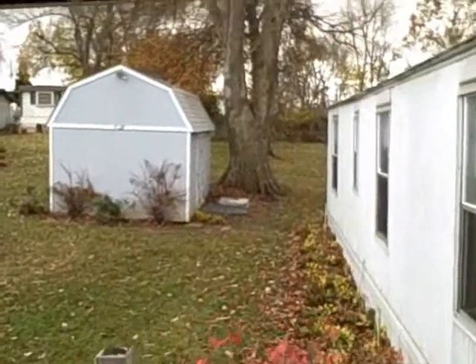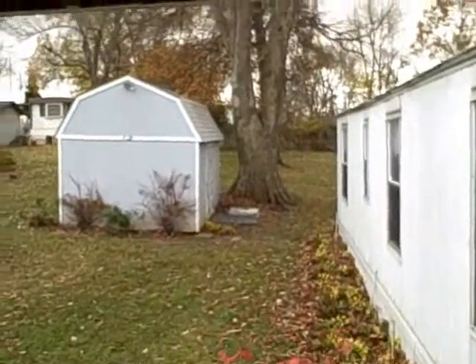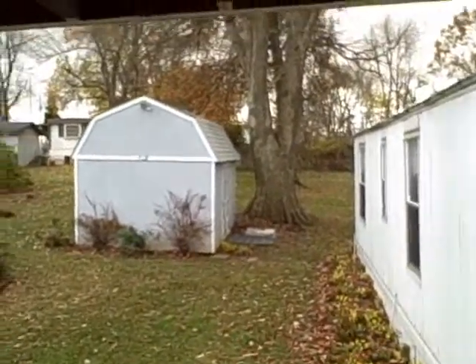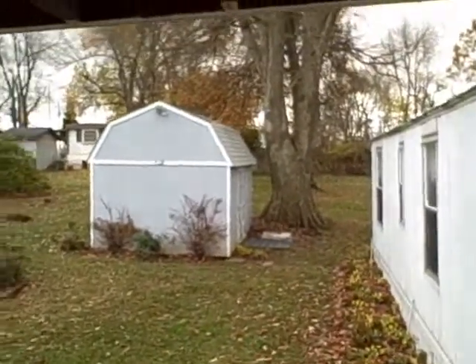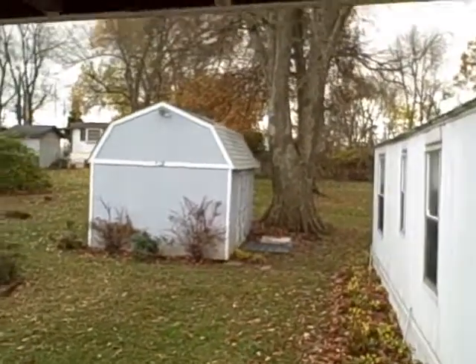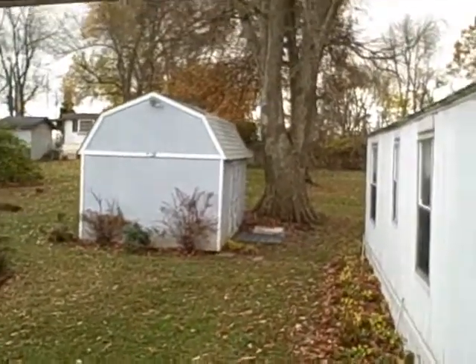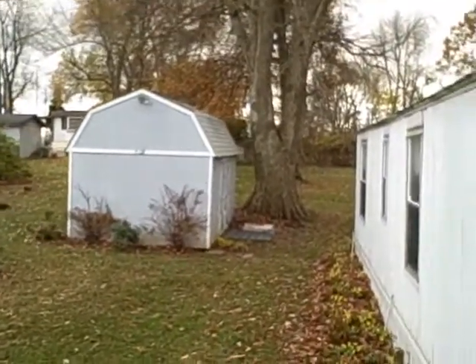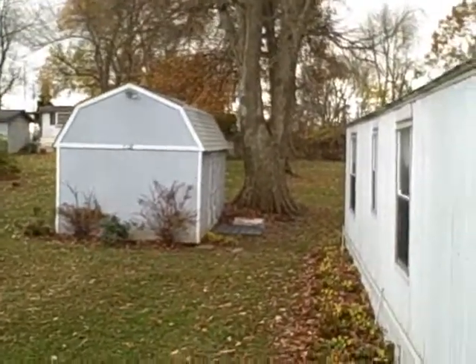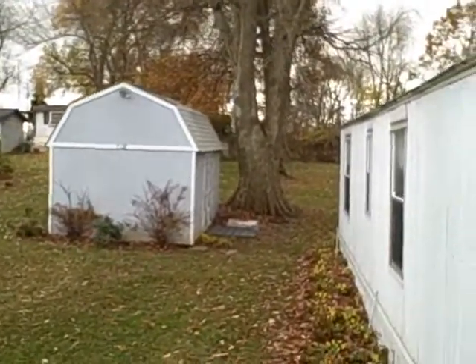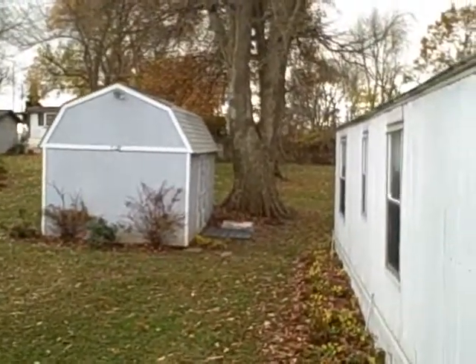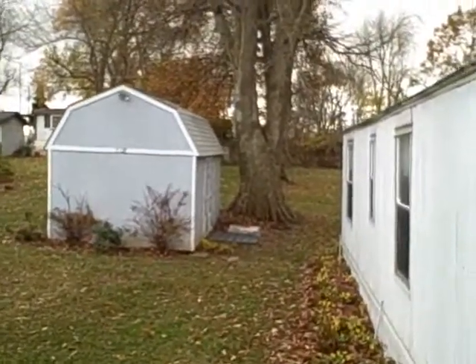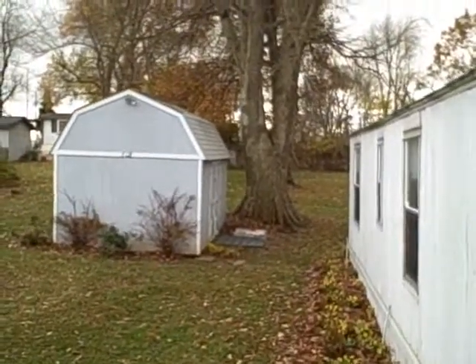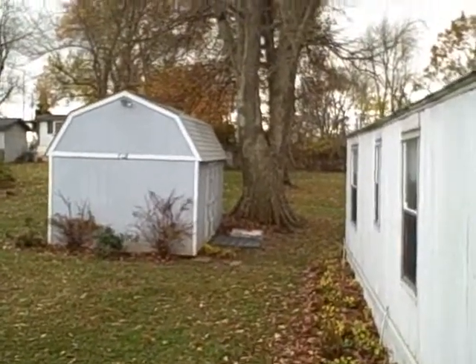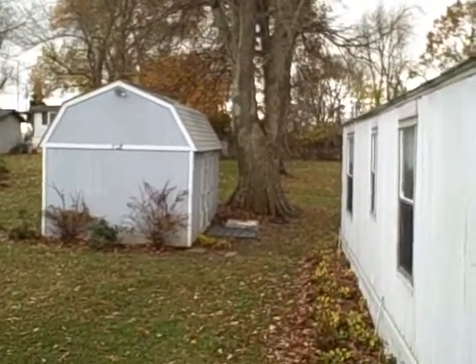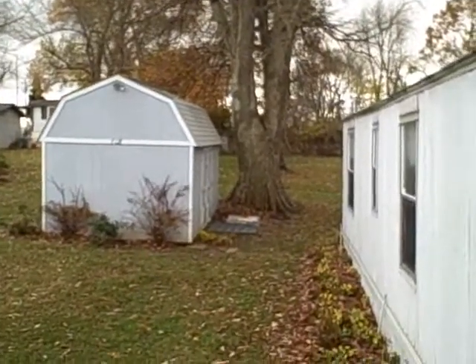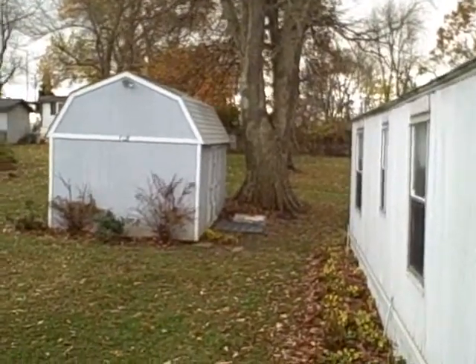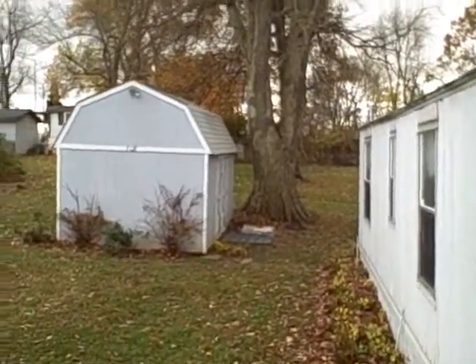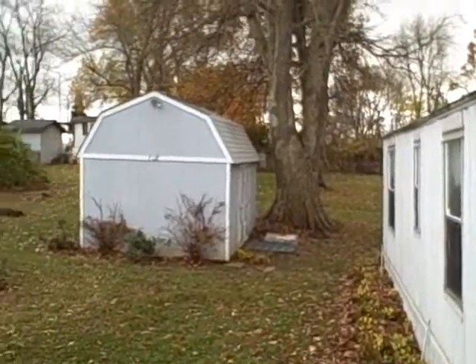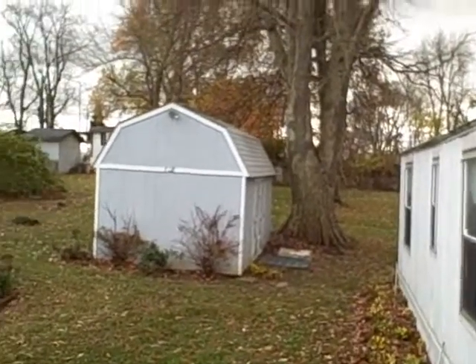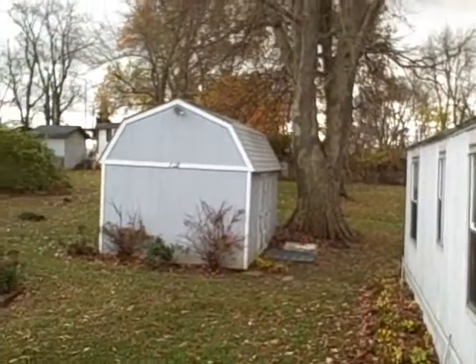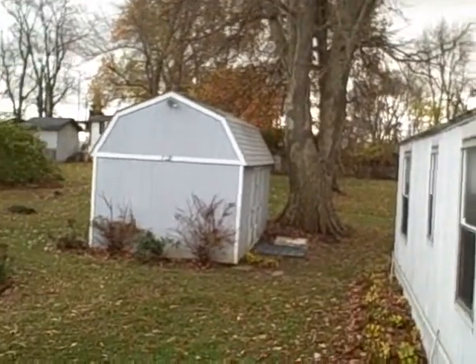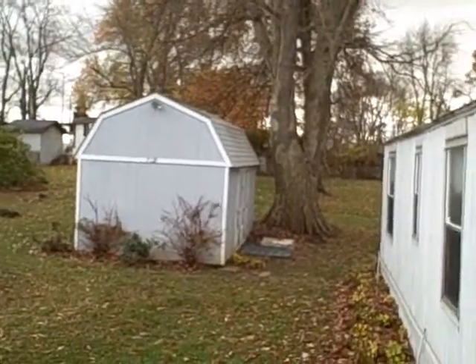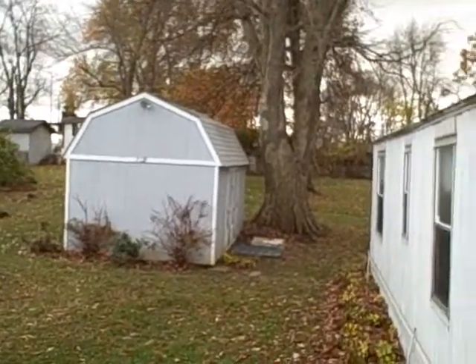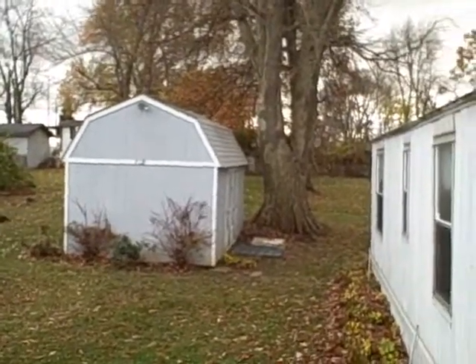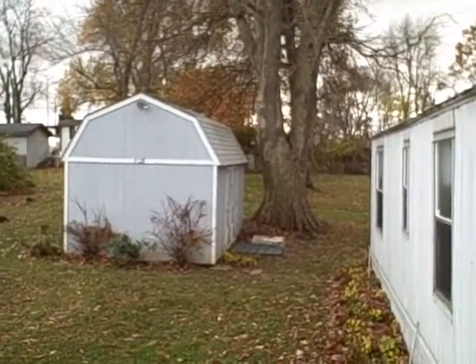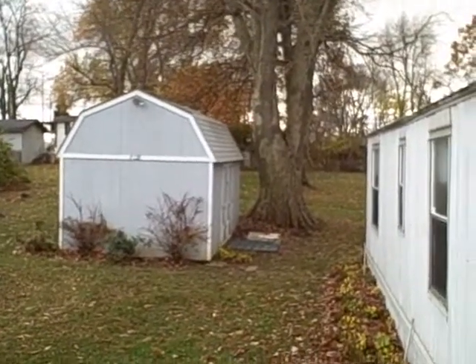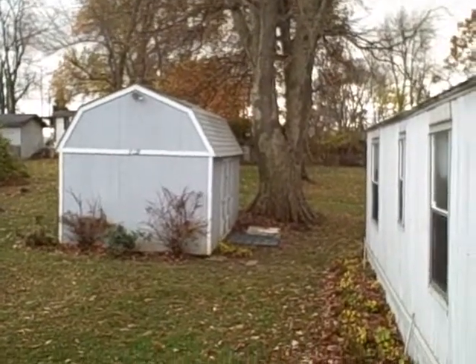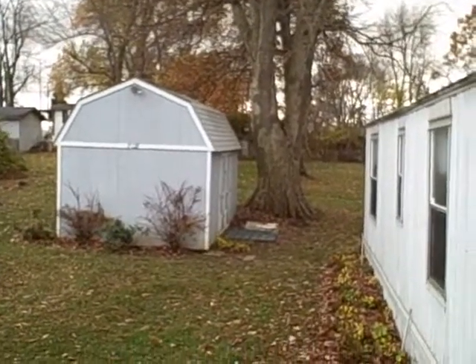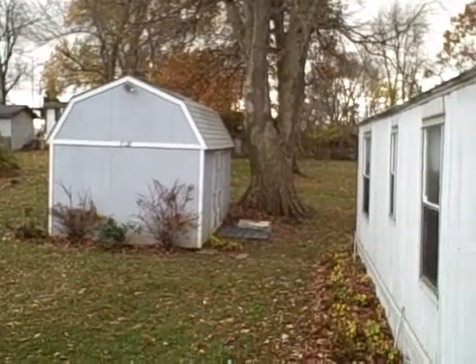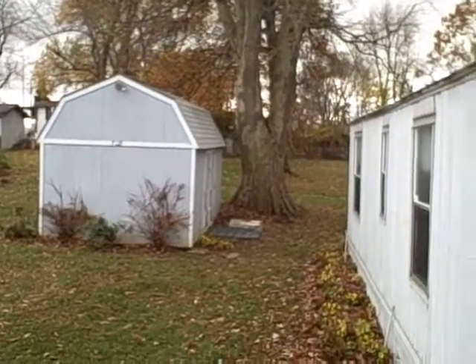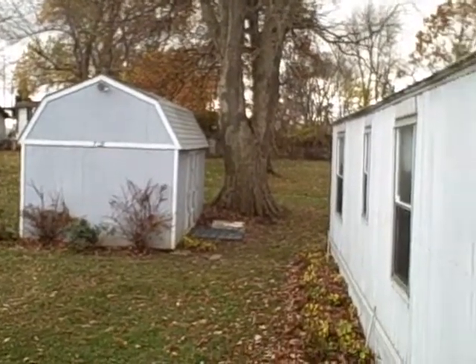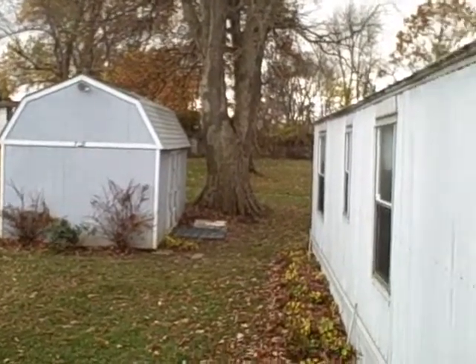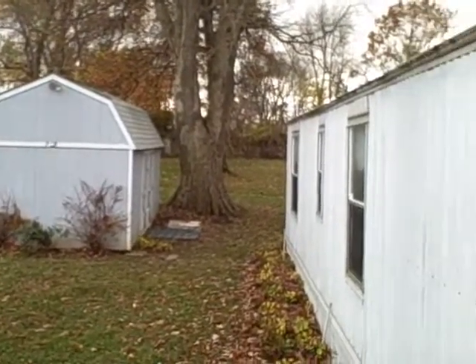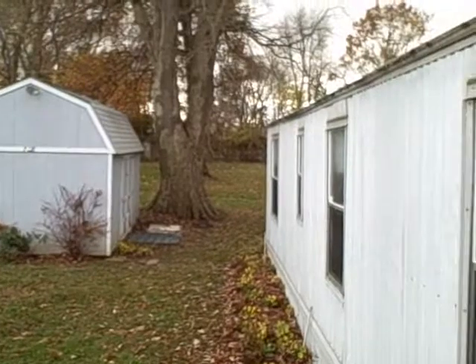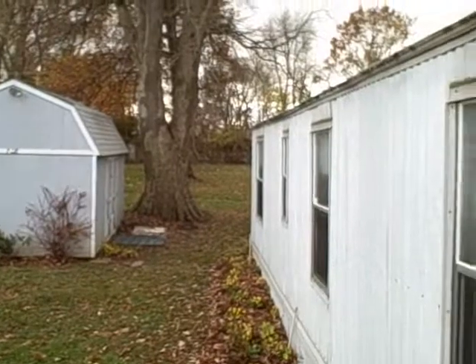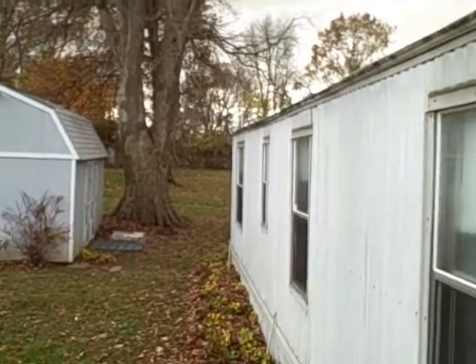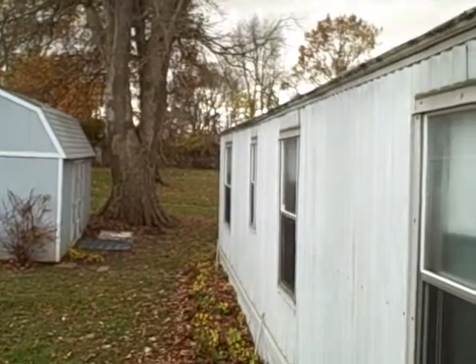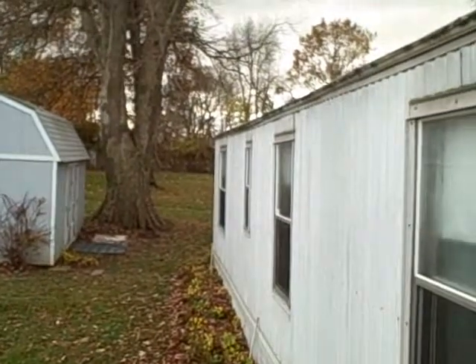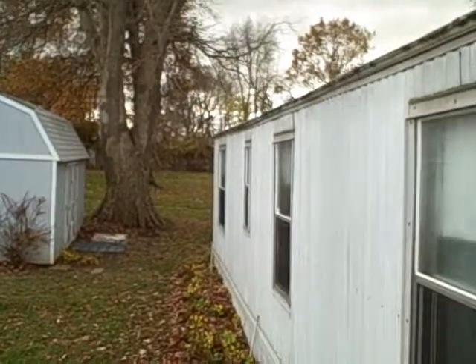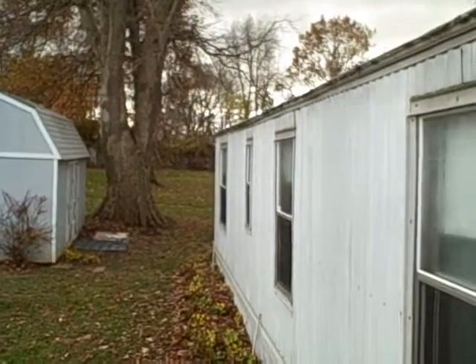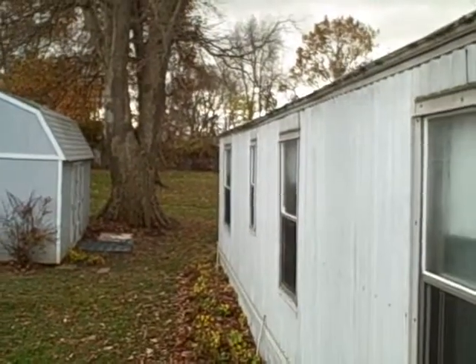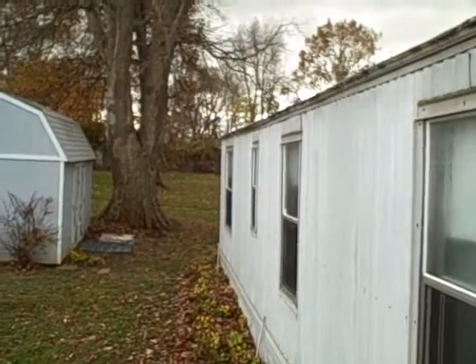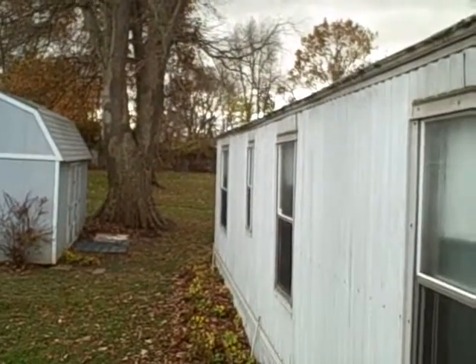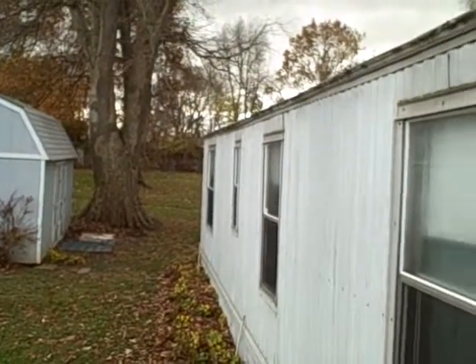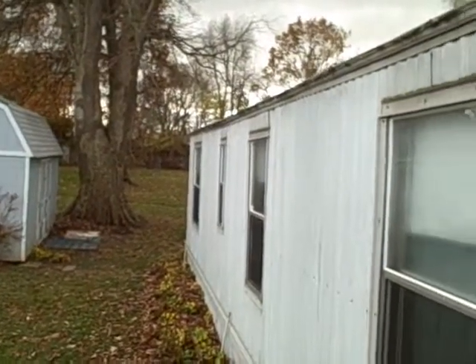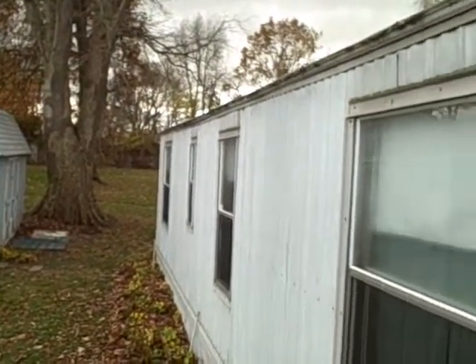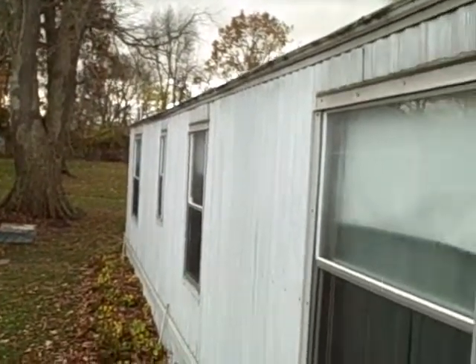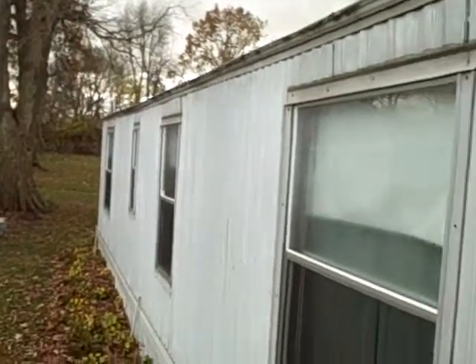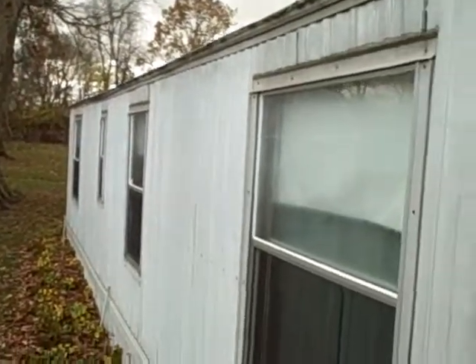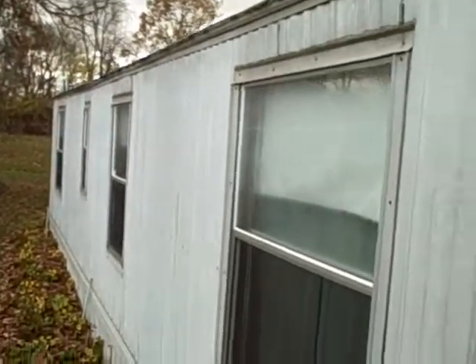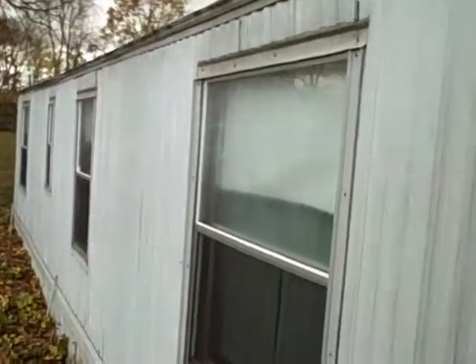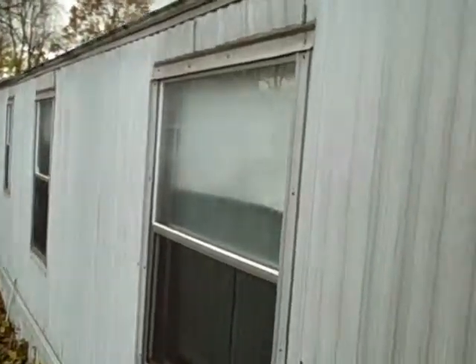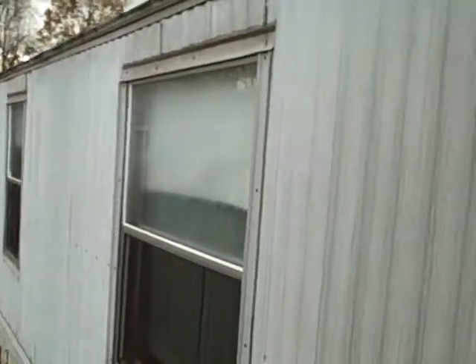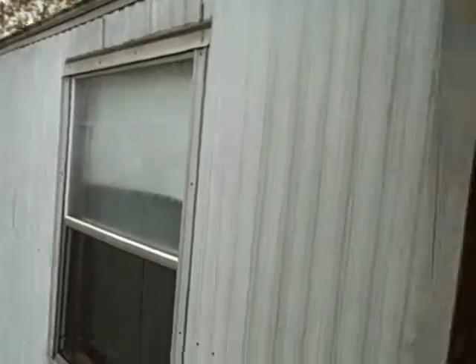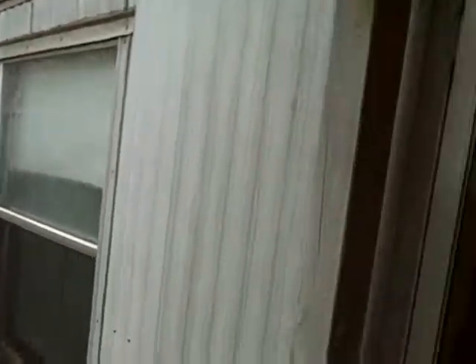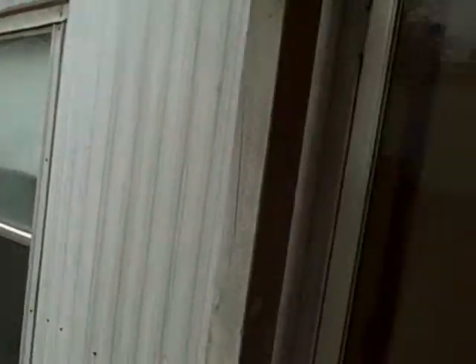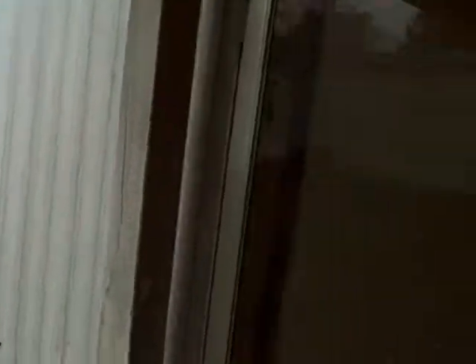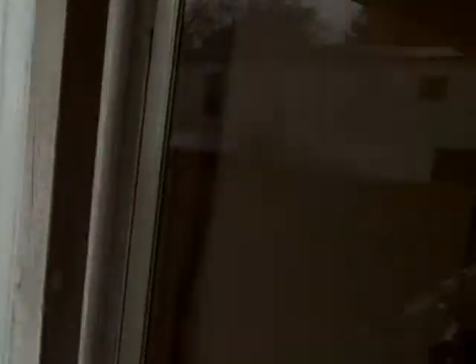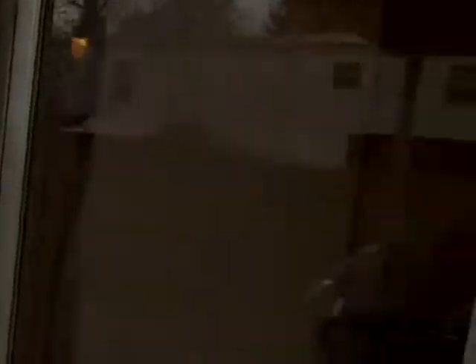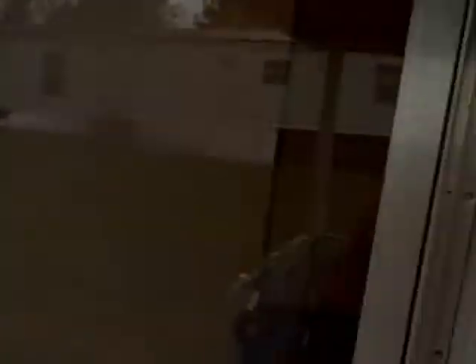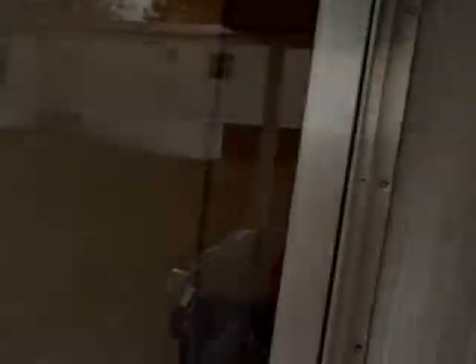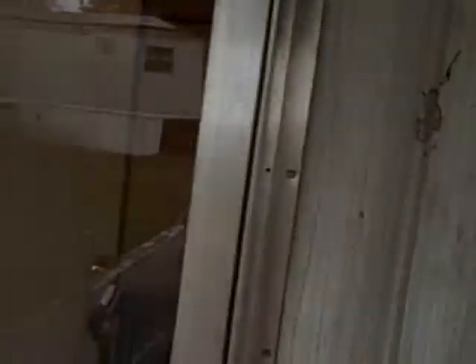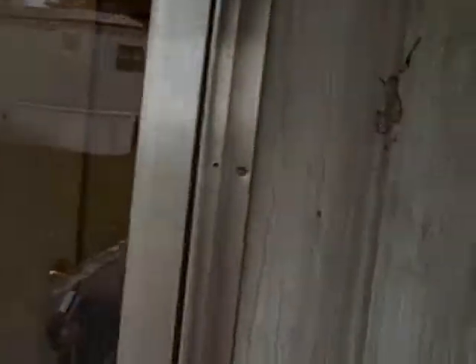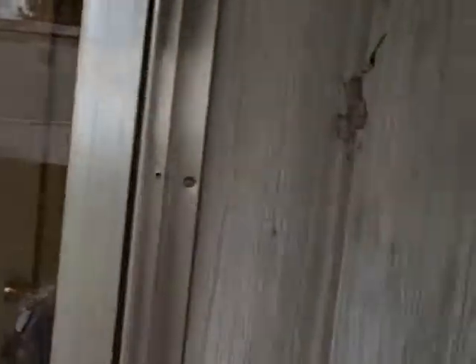It's also got a huge garden shed on the property. The yard goes back a long way. Let's go look at the inside now.